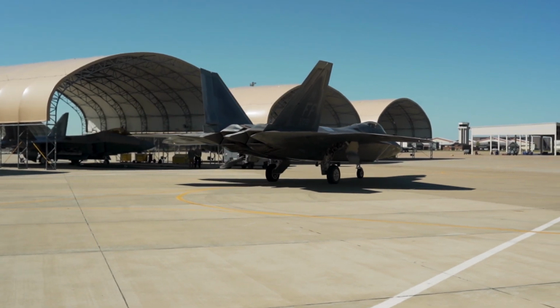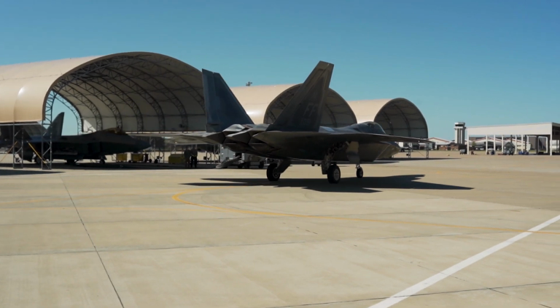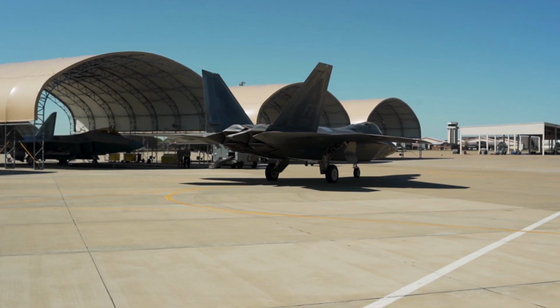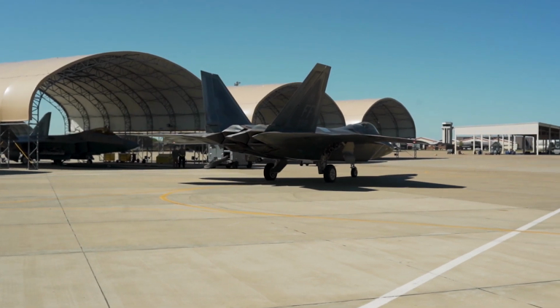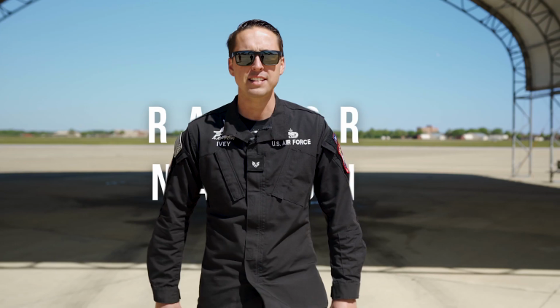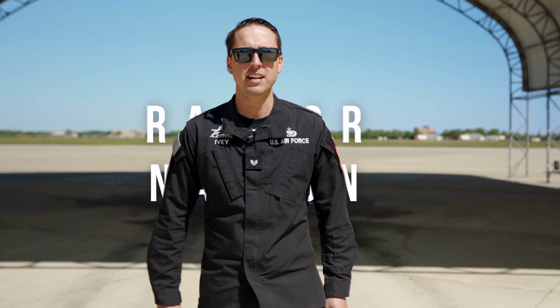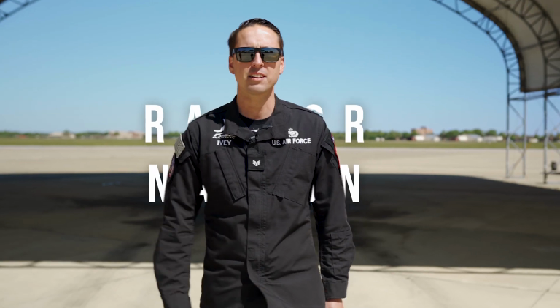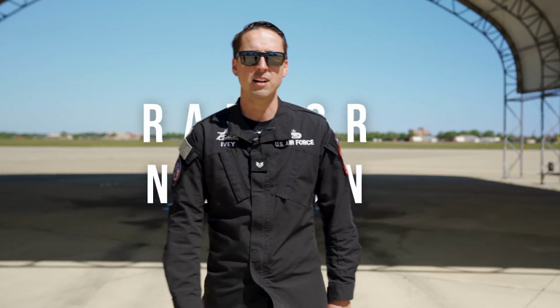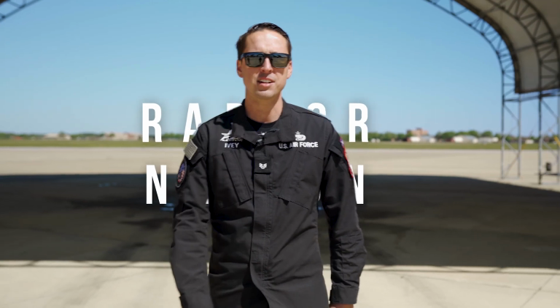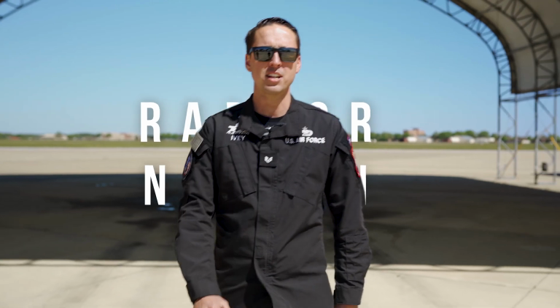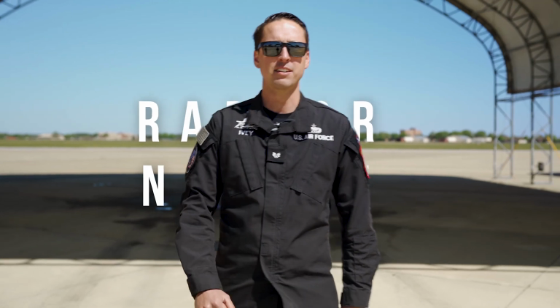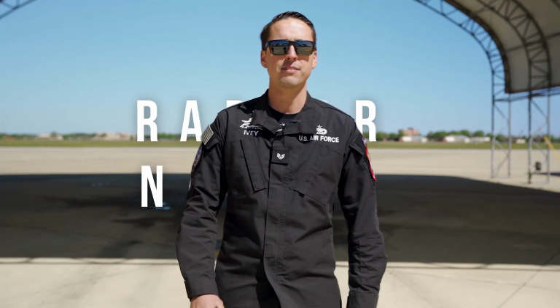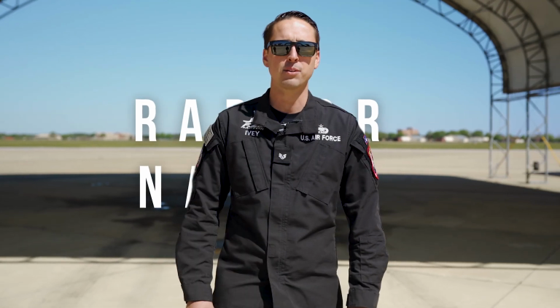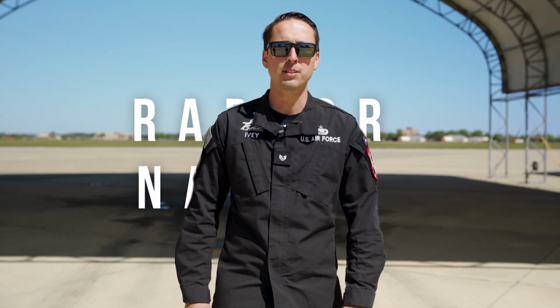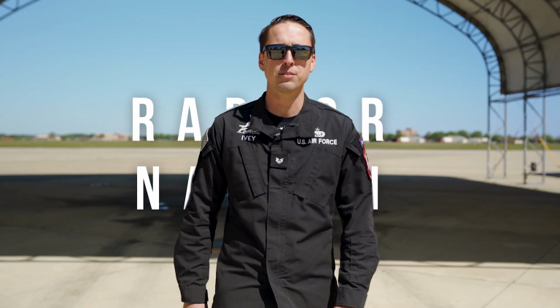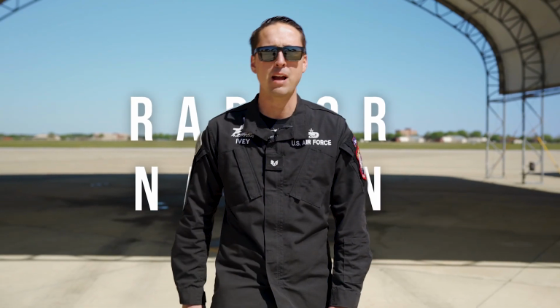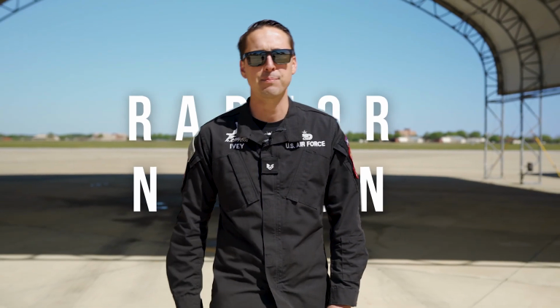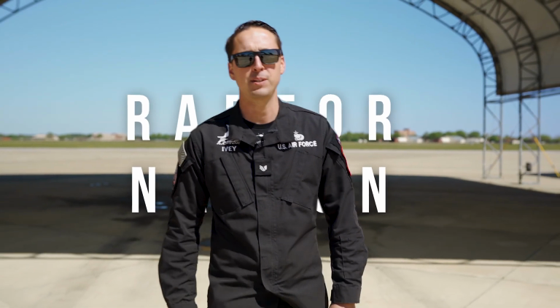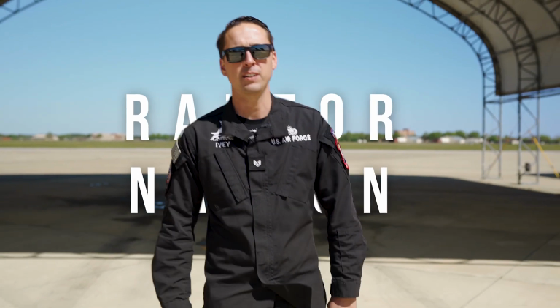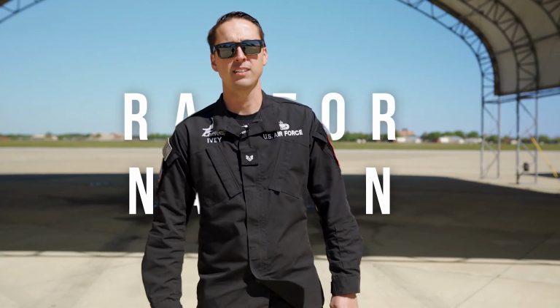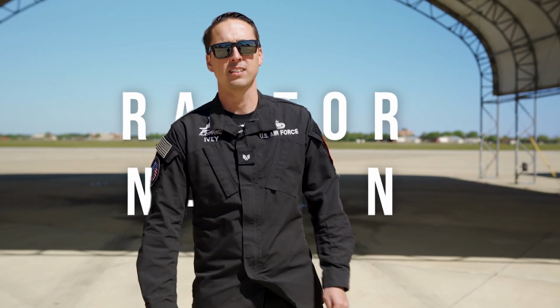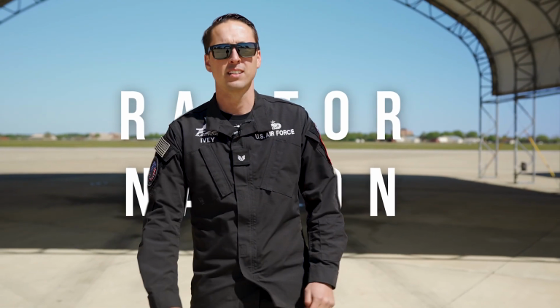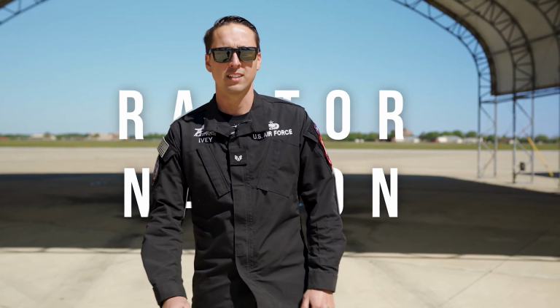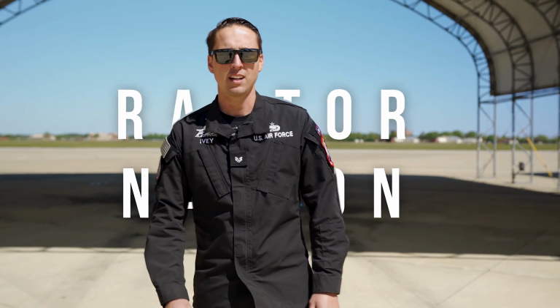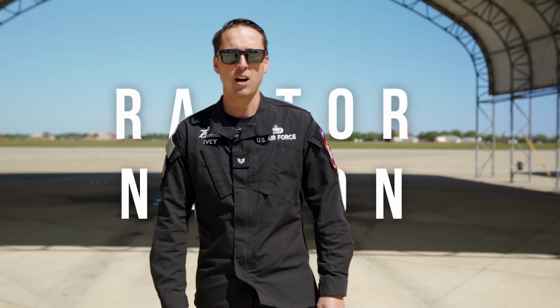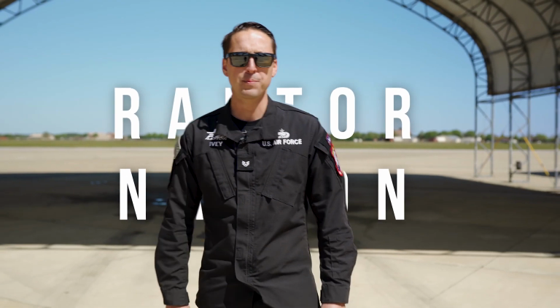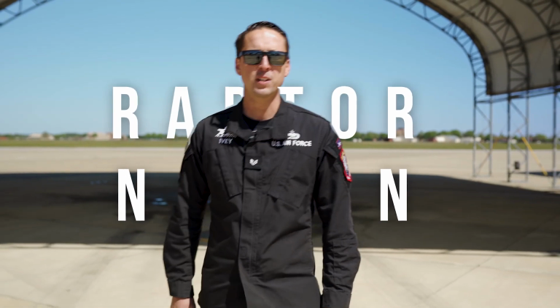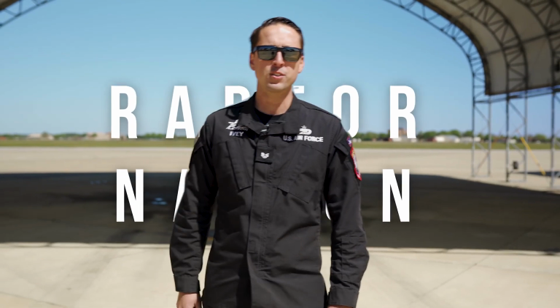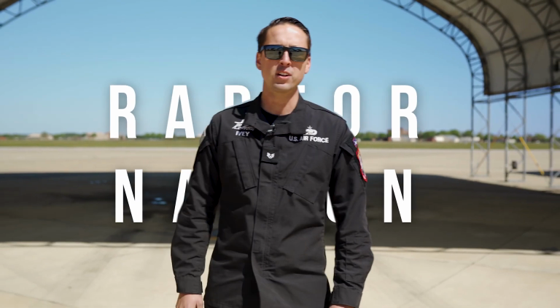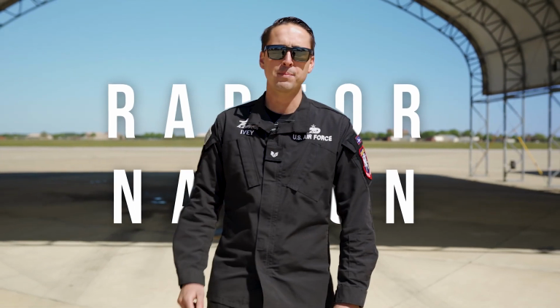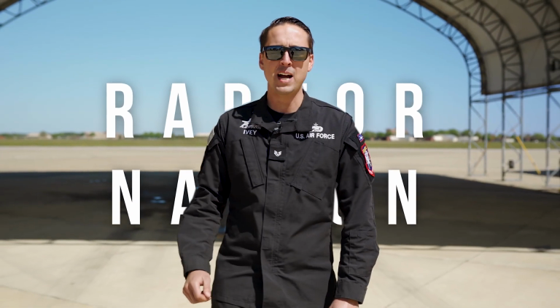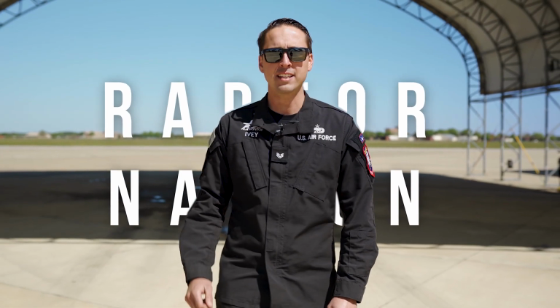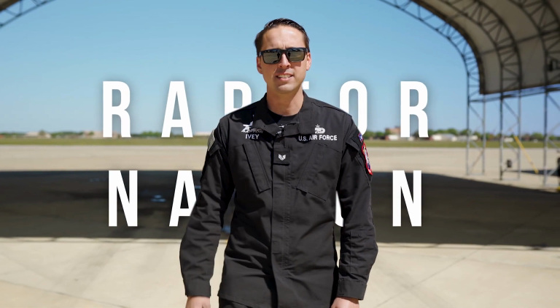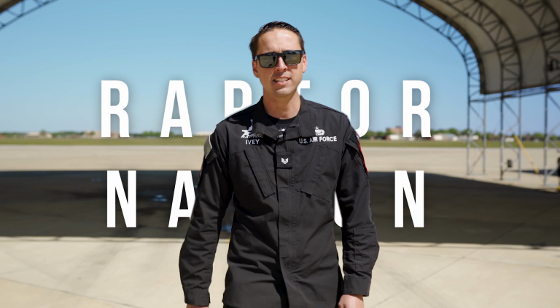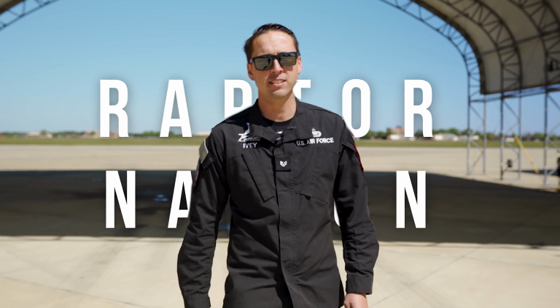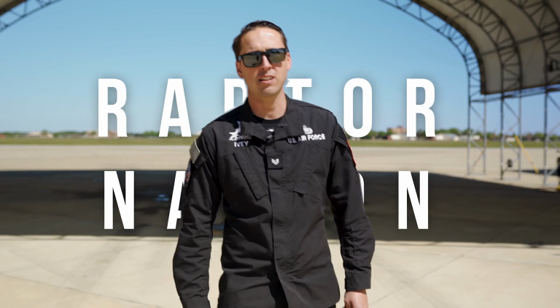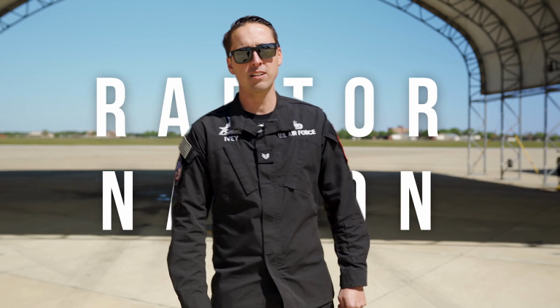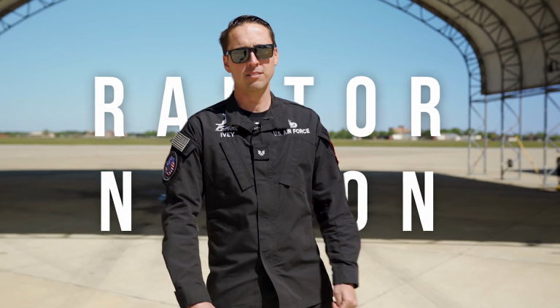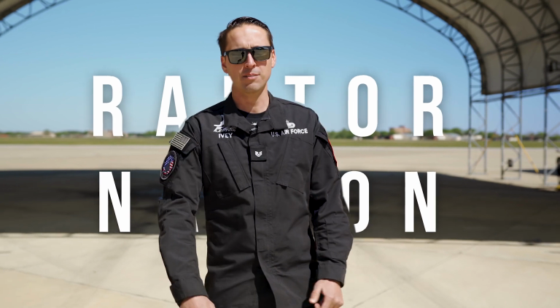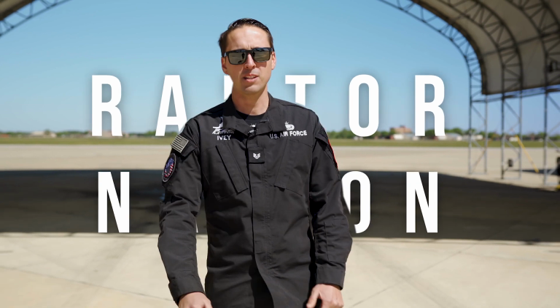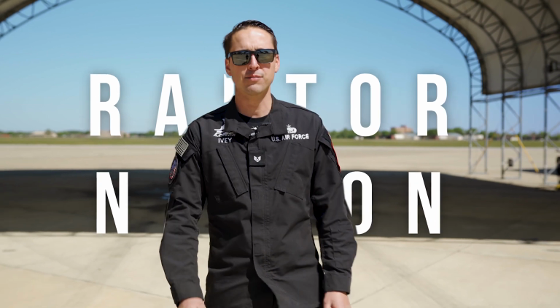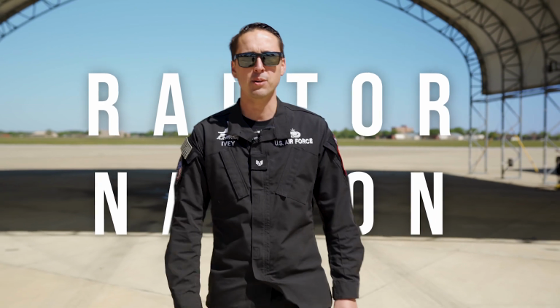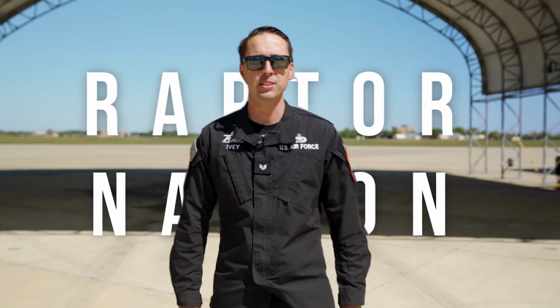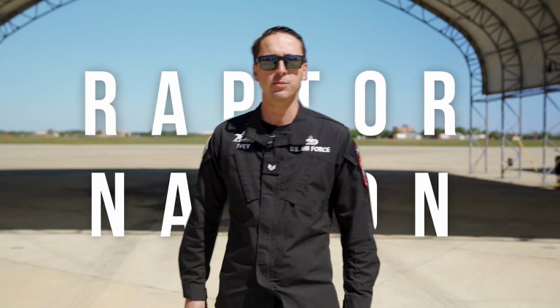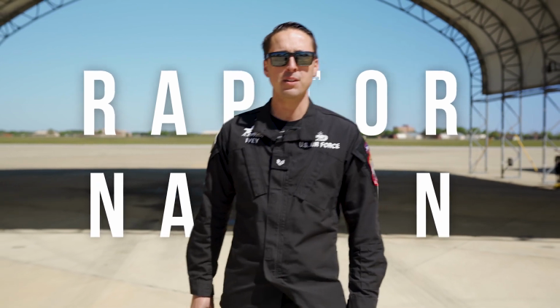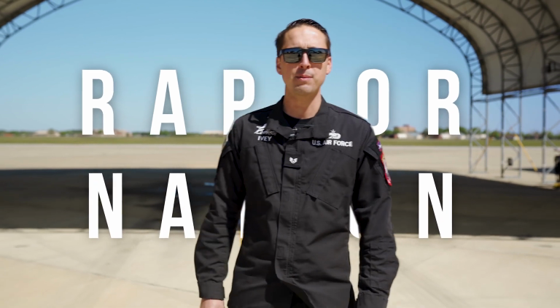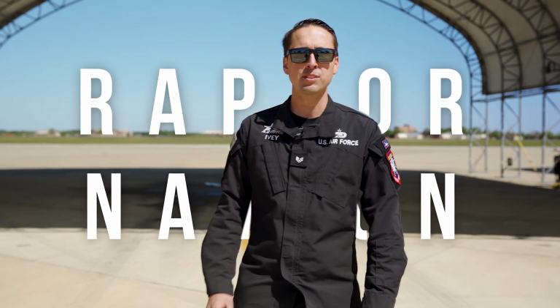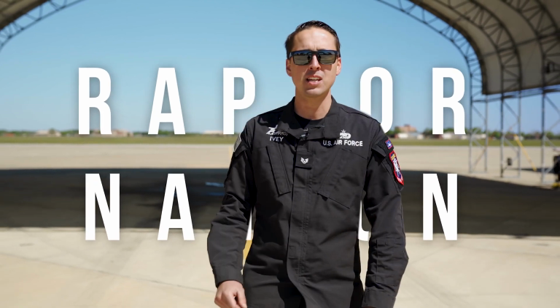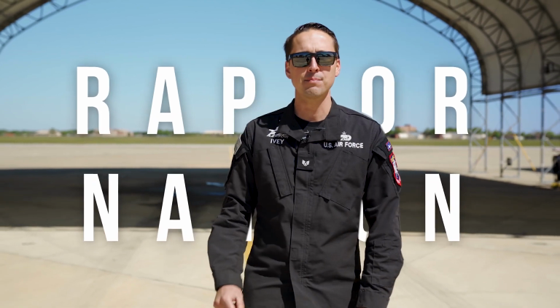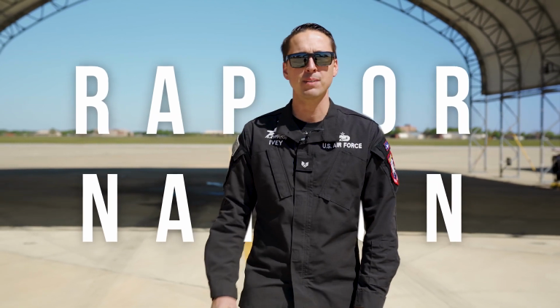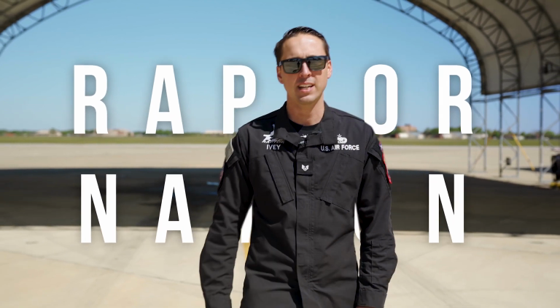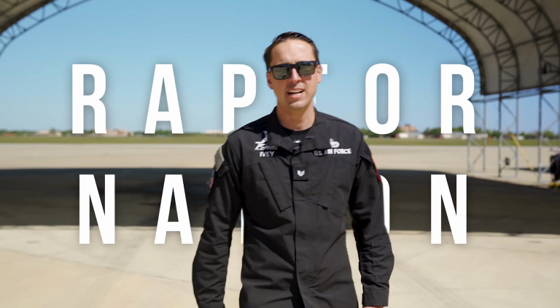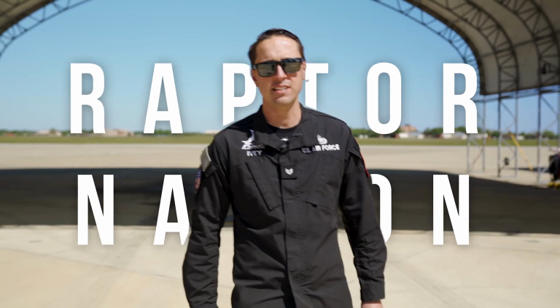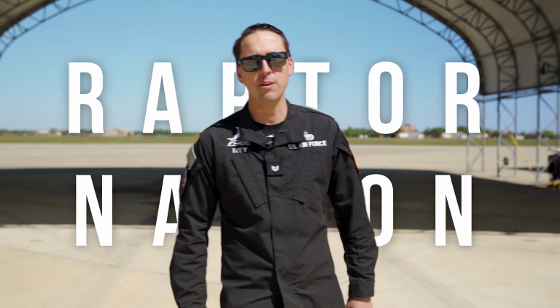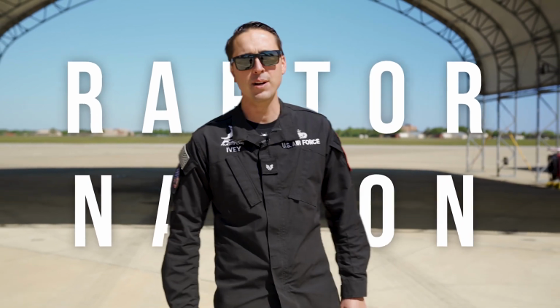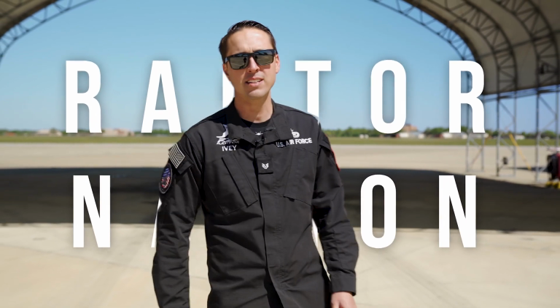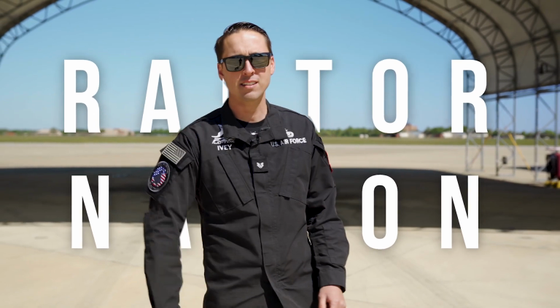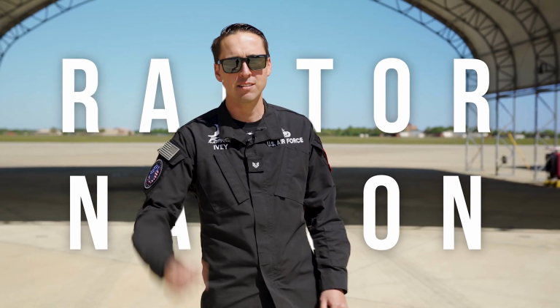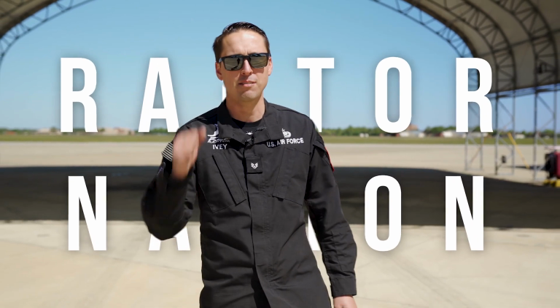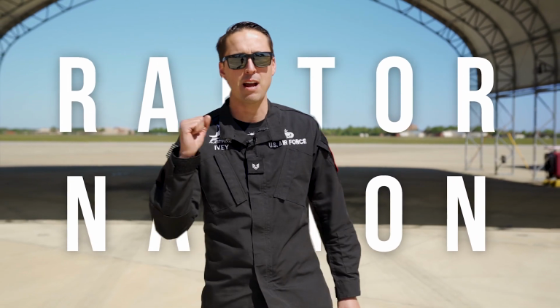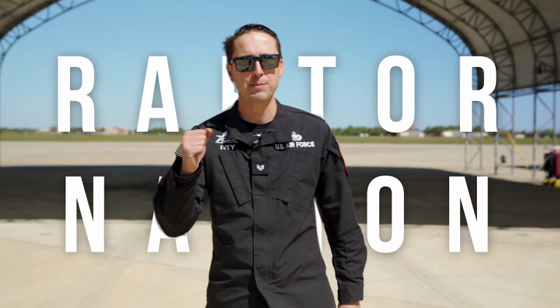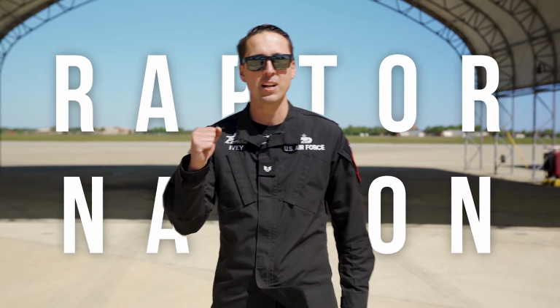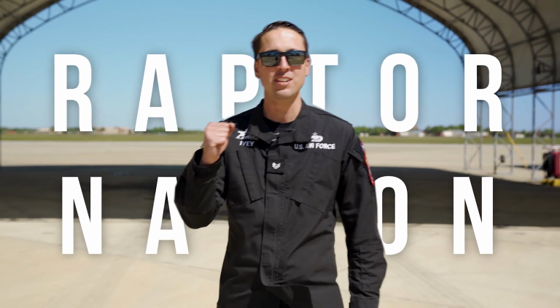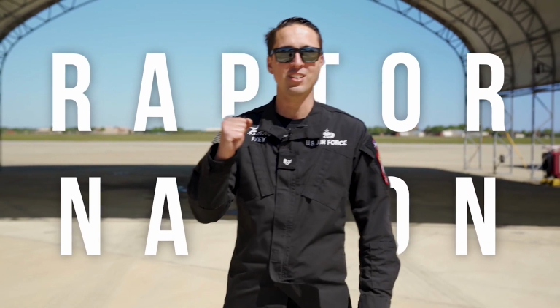And that's how you launch out an F-22 Raptor. I hope you enjoyed the behind-the-scenes look with the F-22 Demo Team, and as always, Raptor Nation!